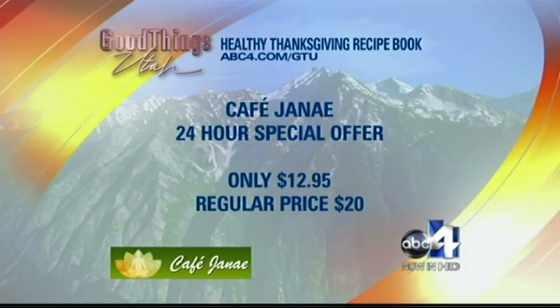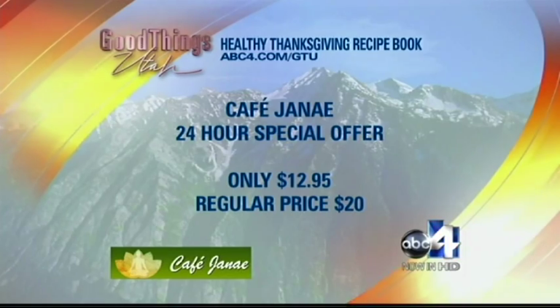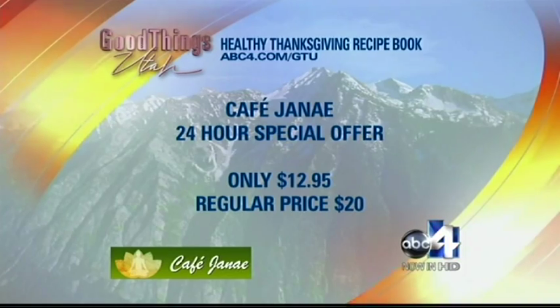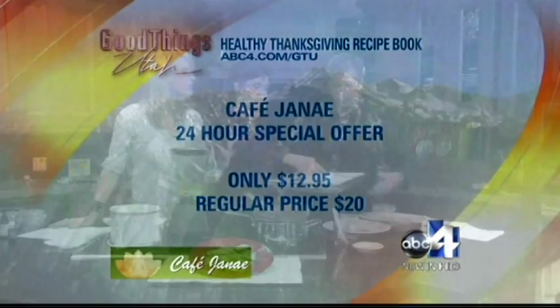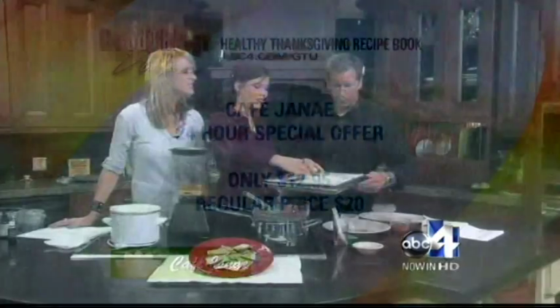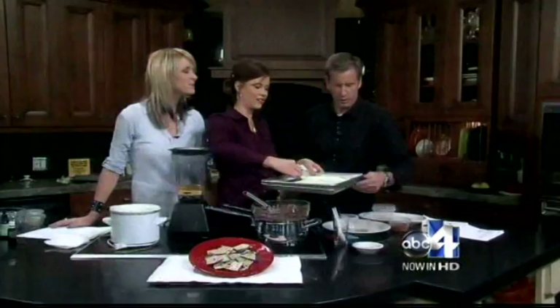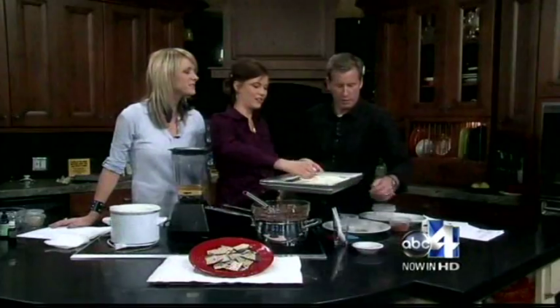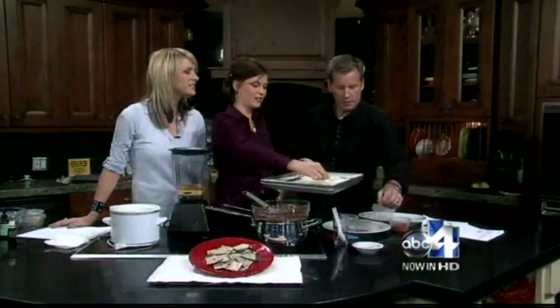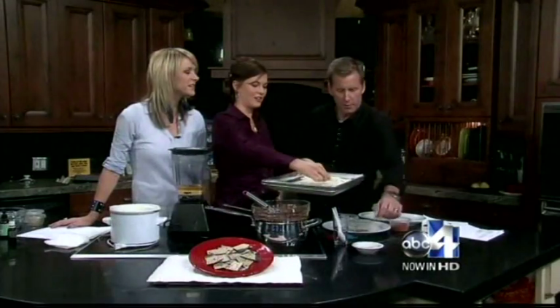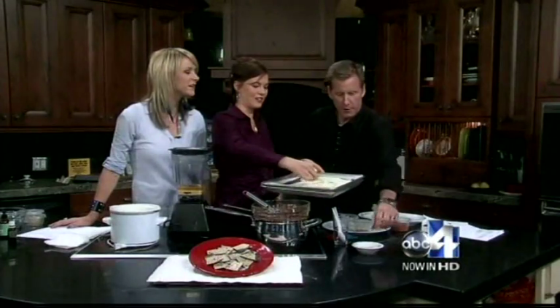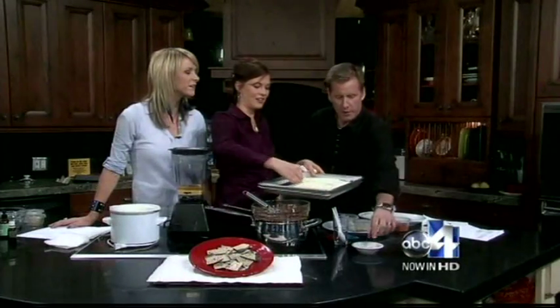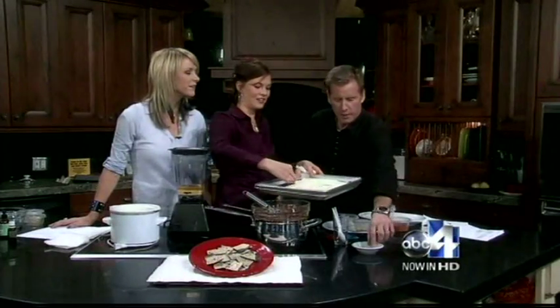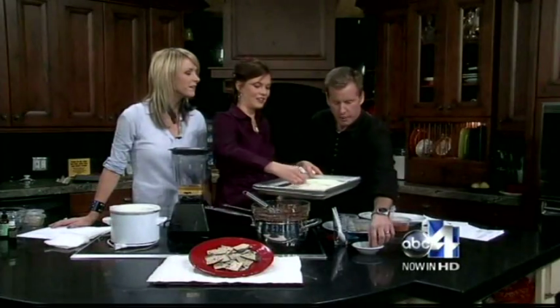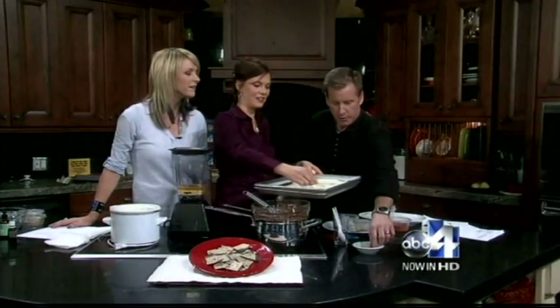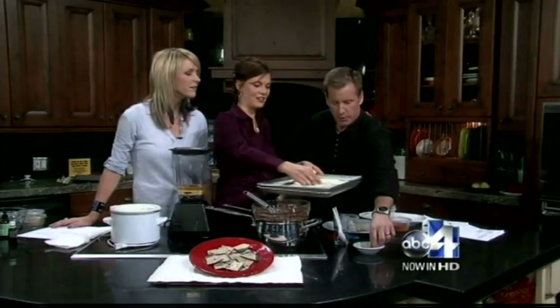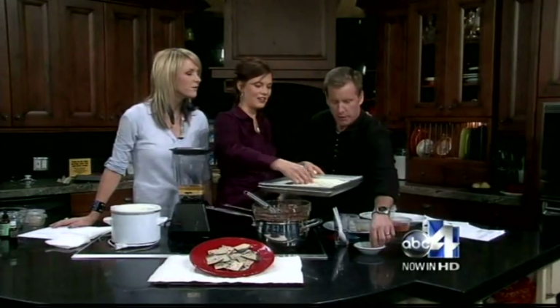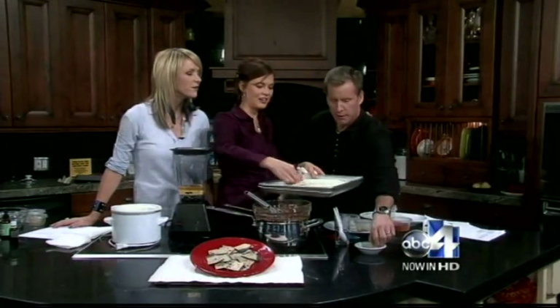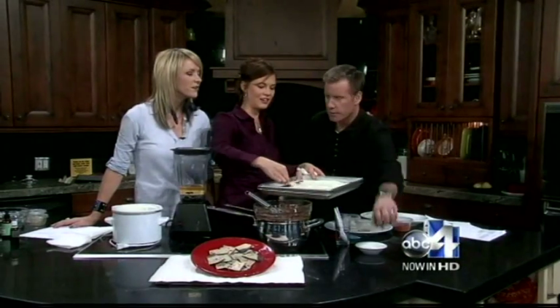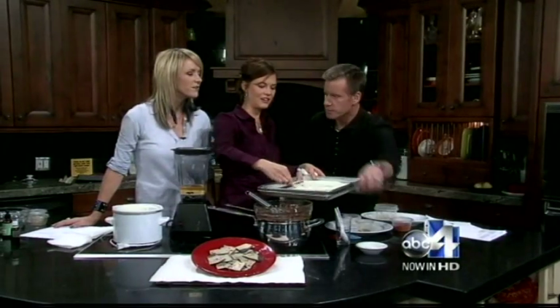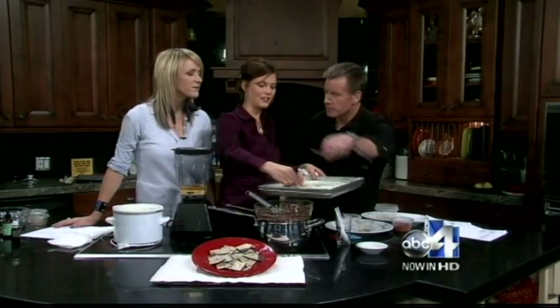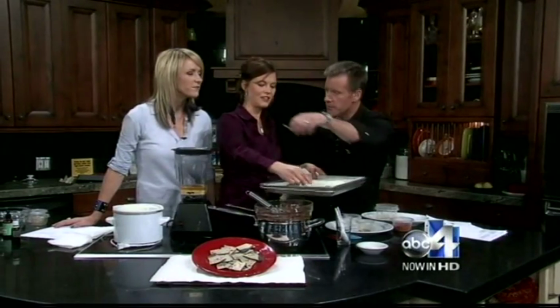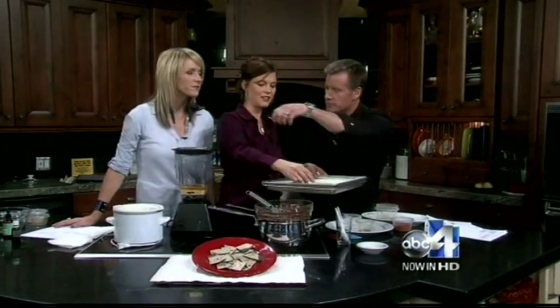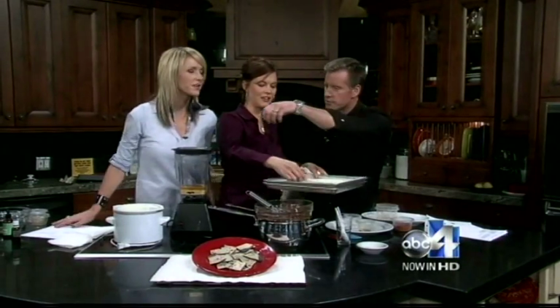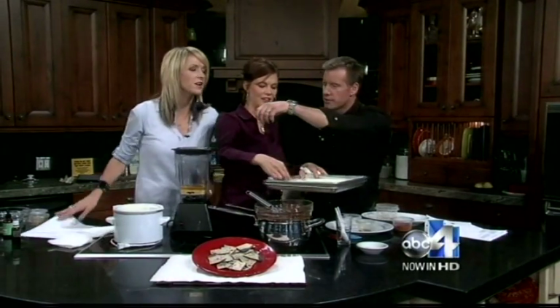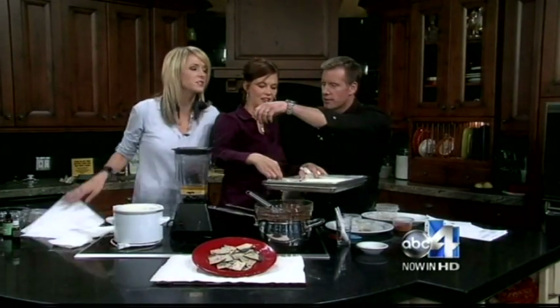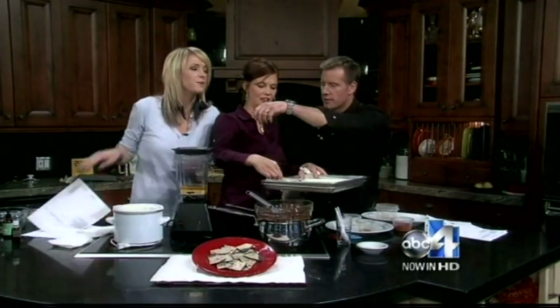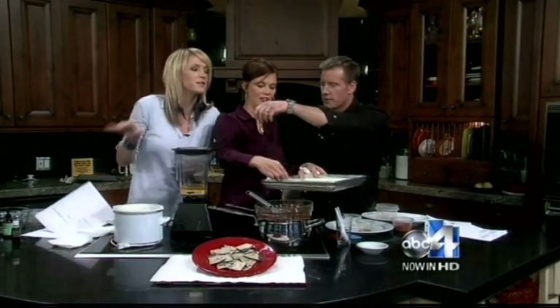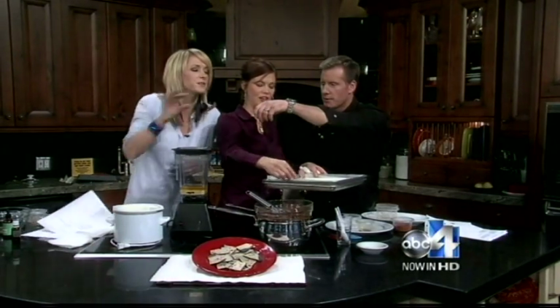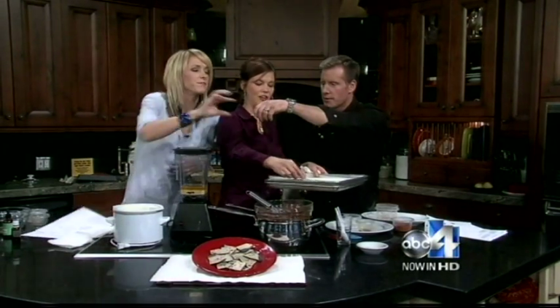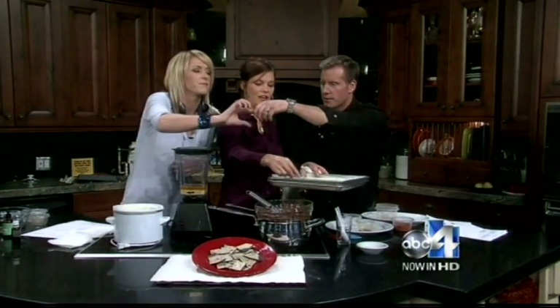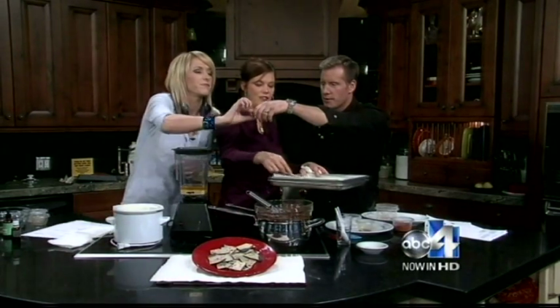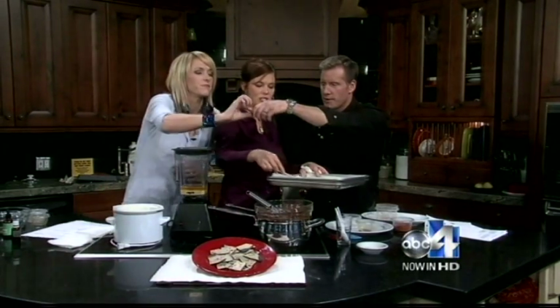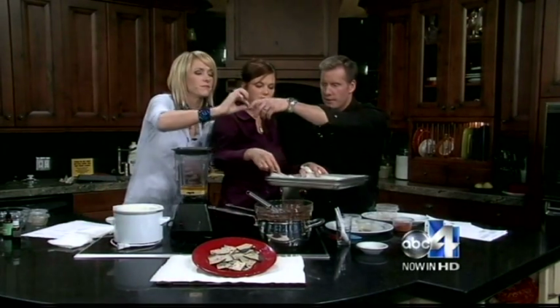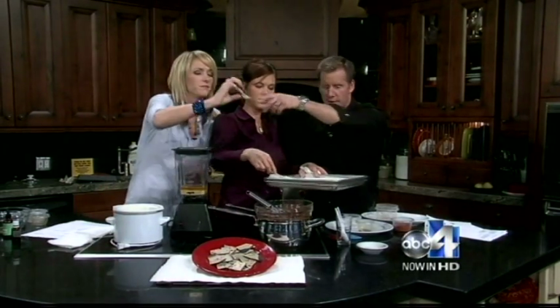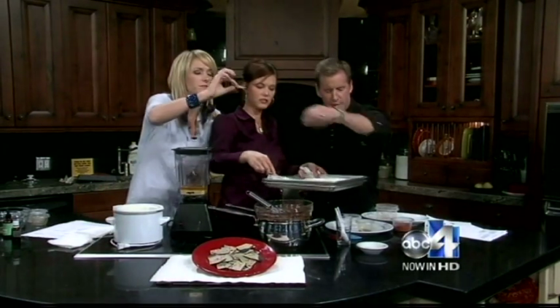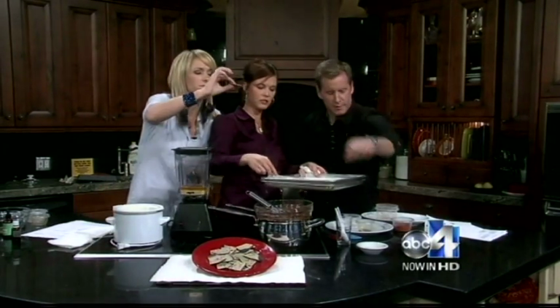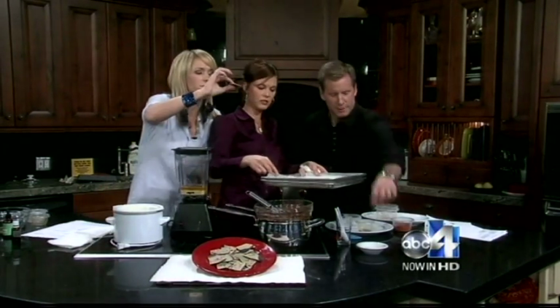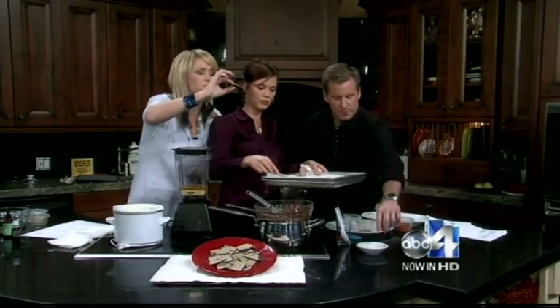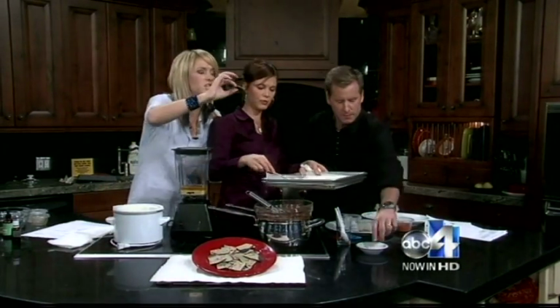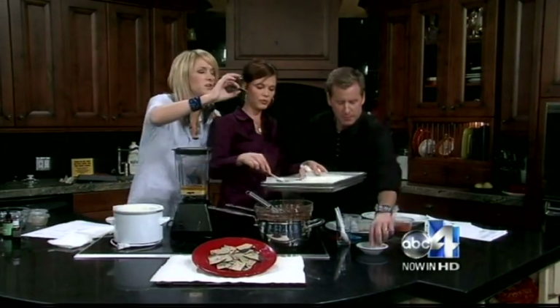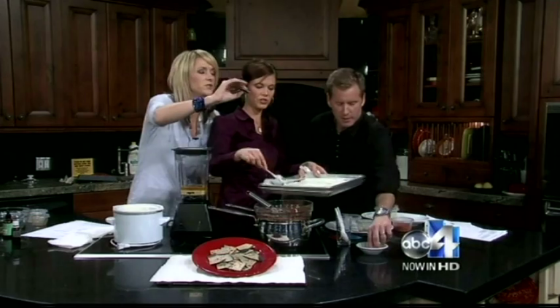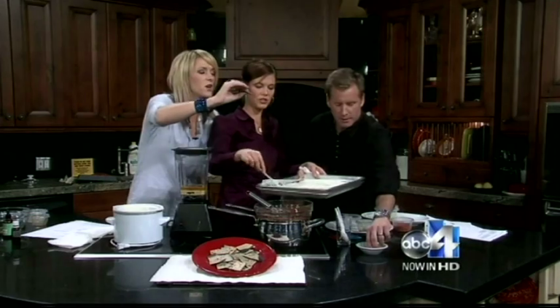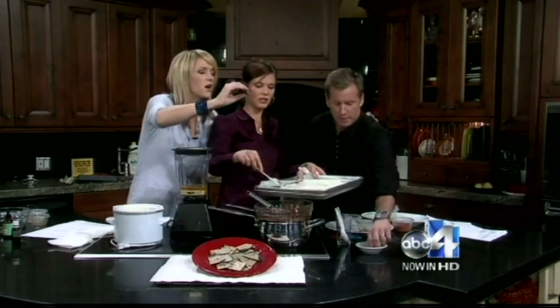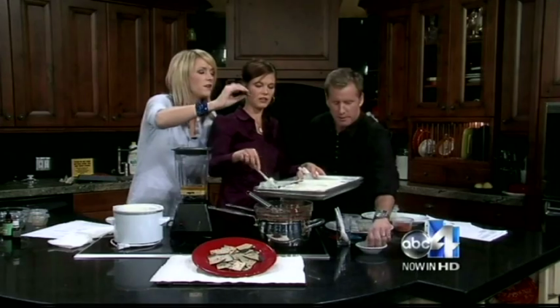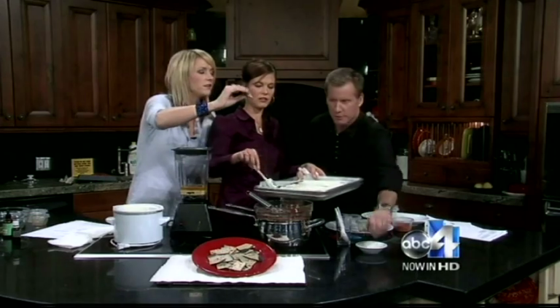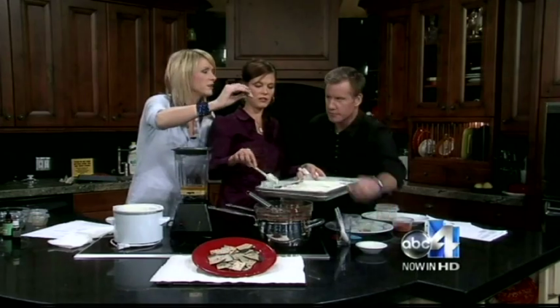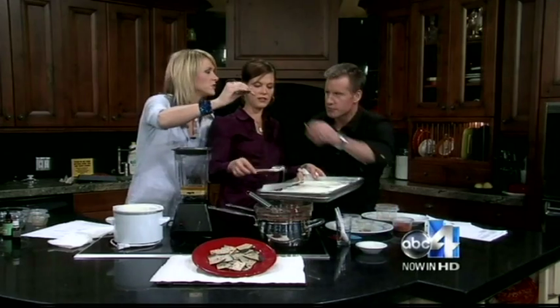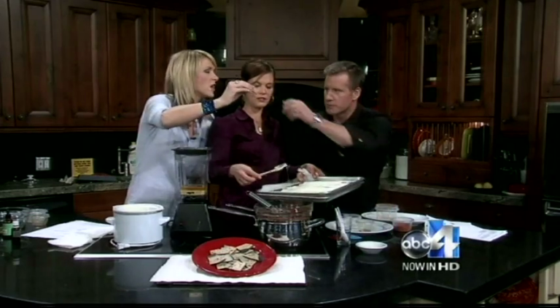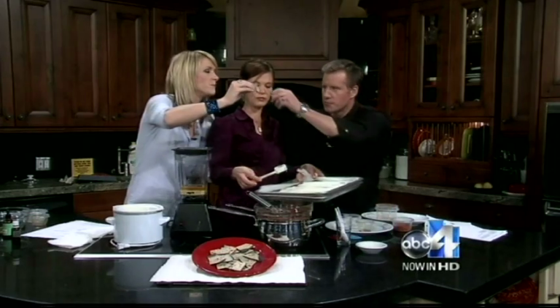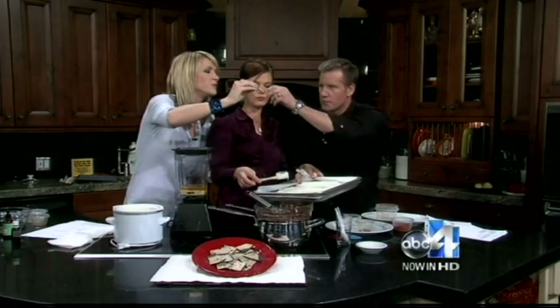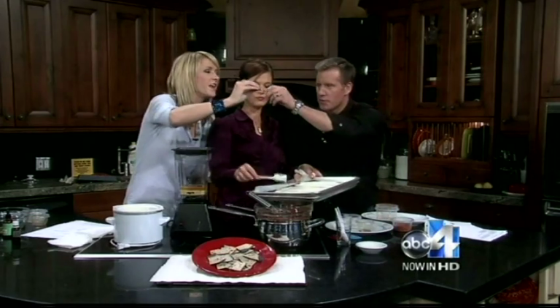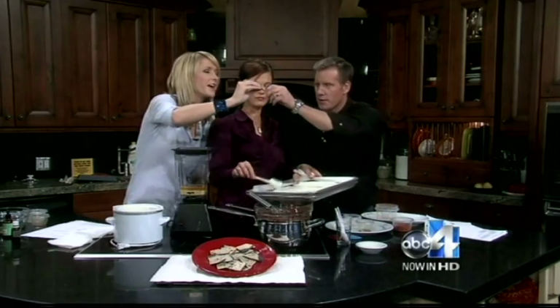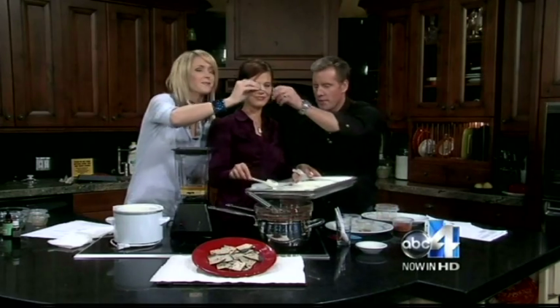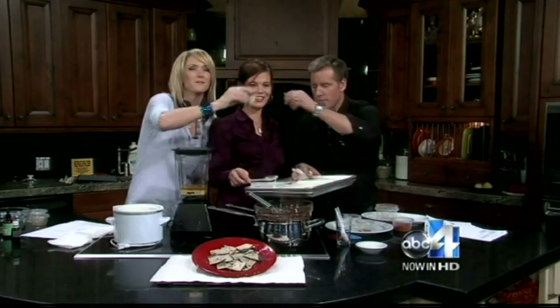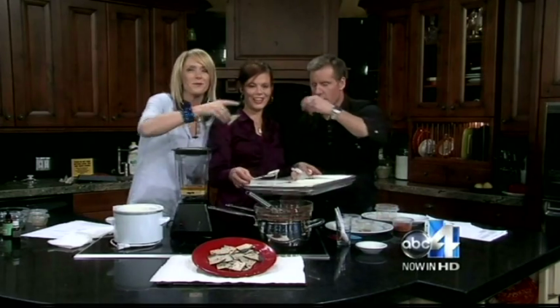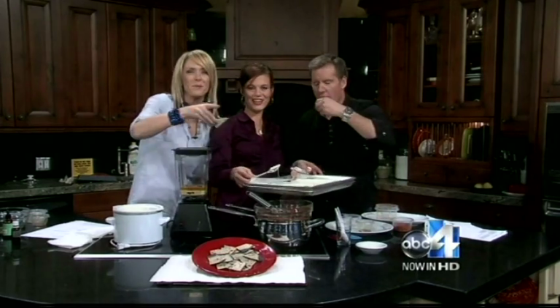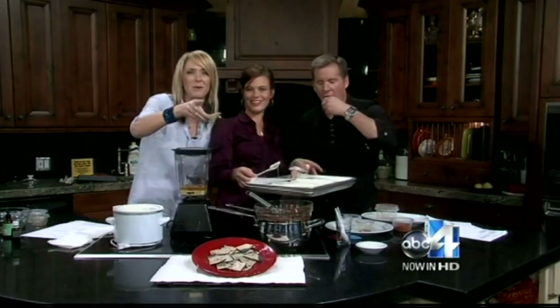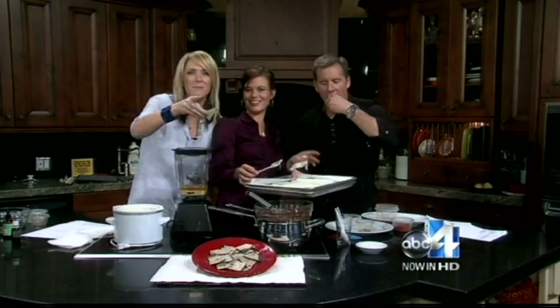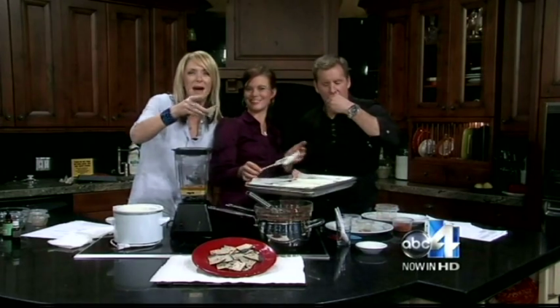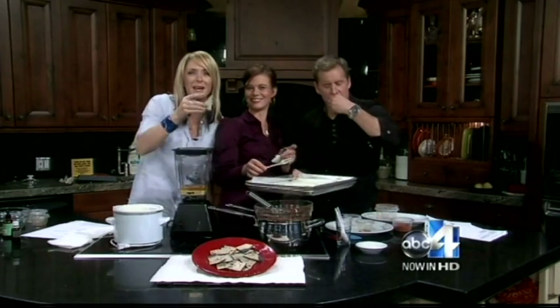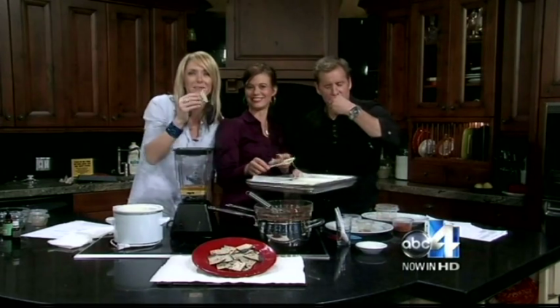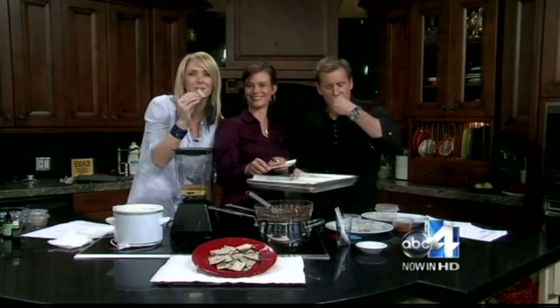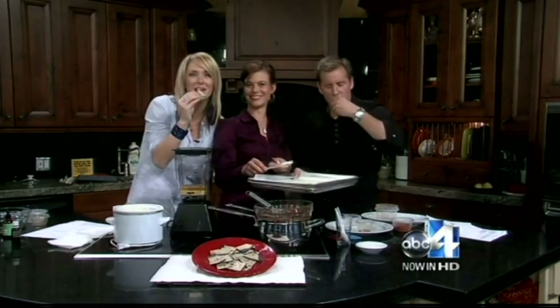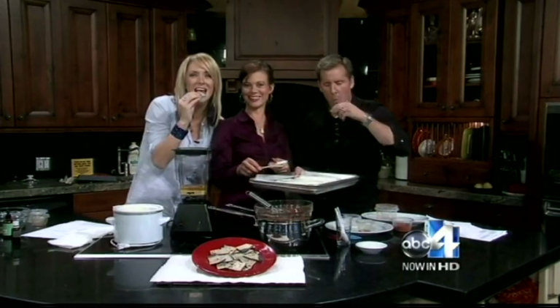Feels like Christmas in here! Here's a piece — have a taste. Cheers, Dawn. Good job, Janae. Thank you. We'll be right back, everybody.